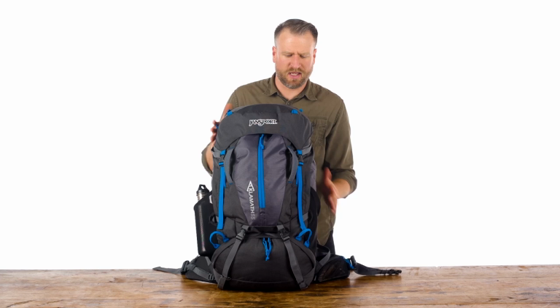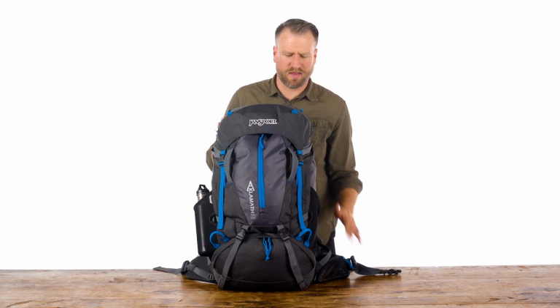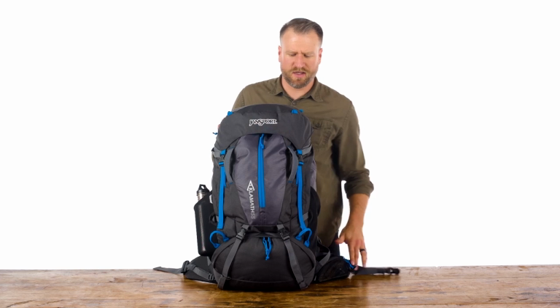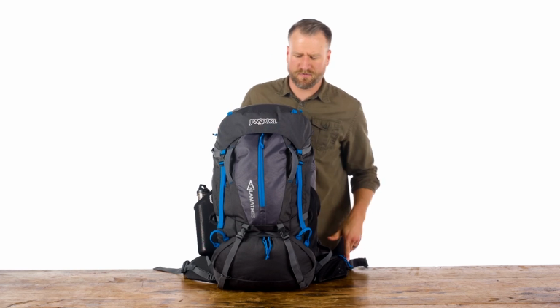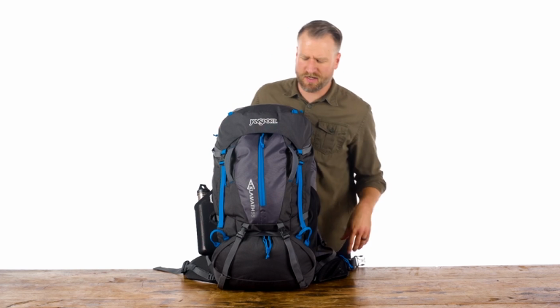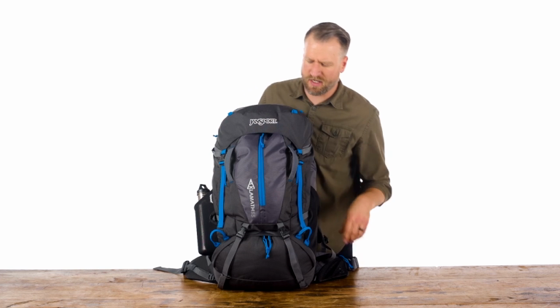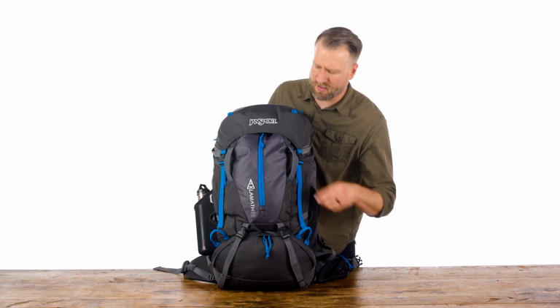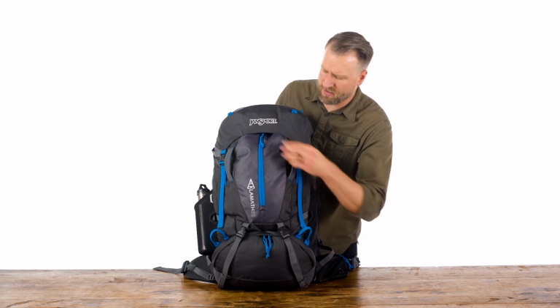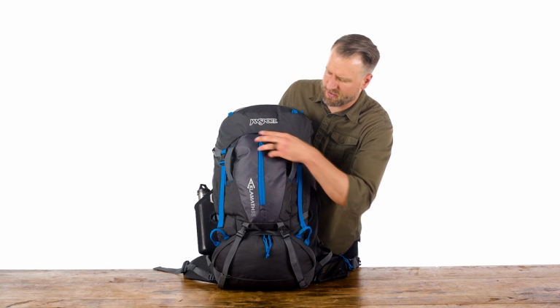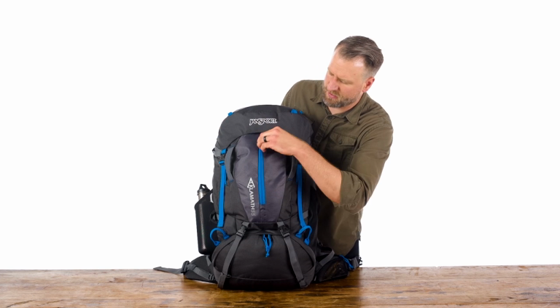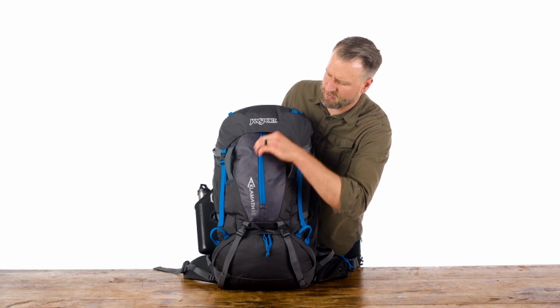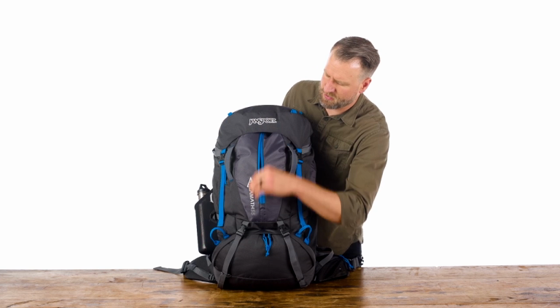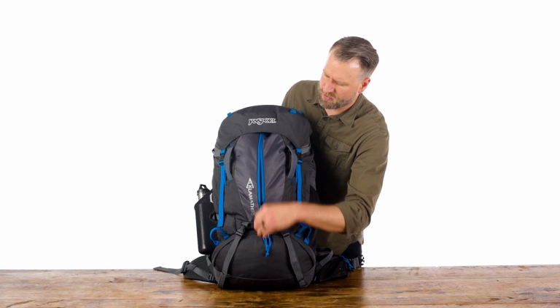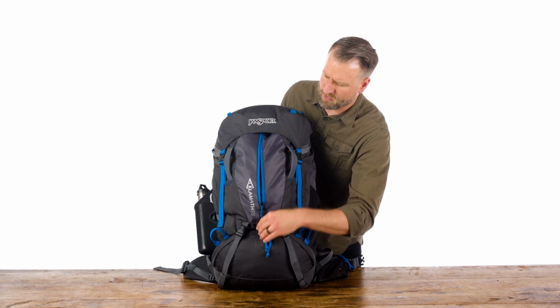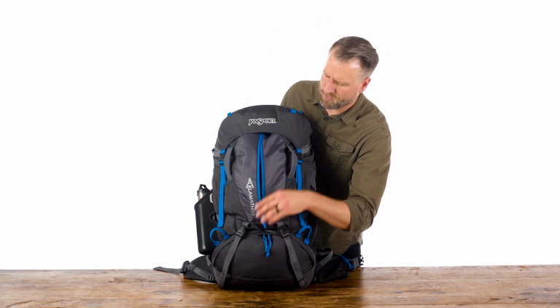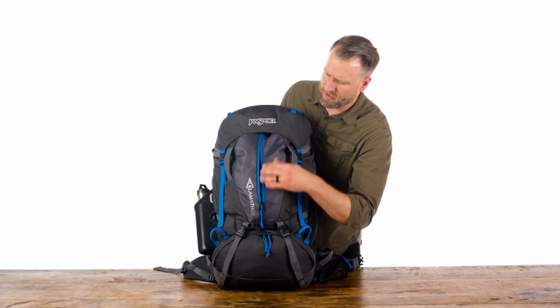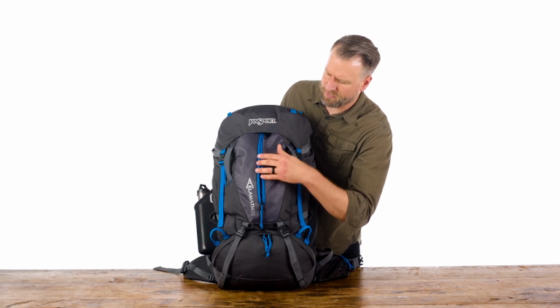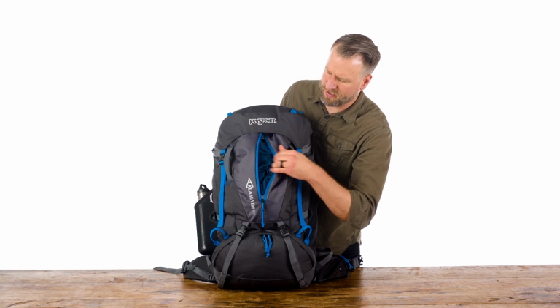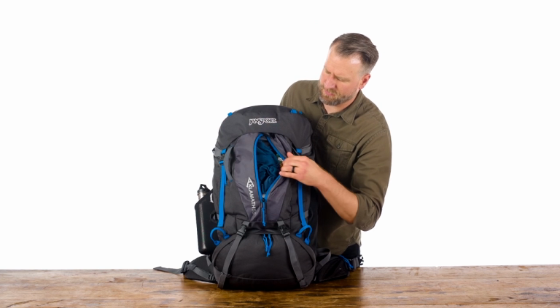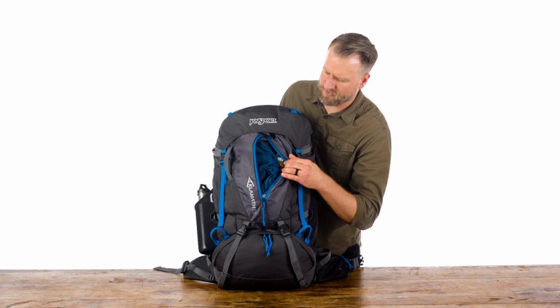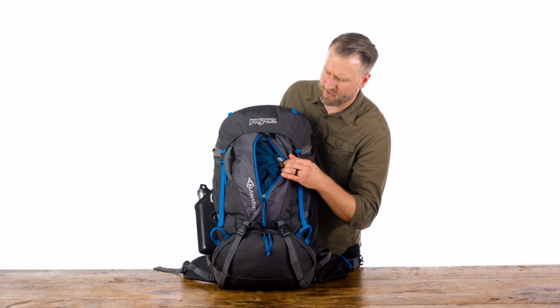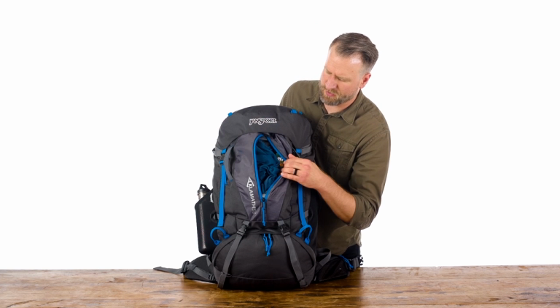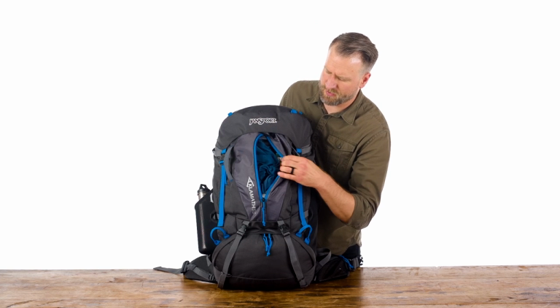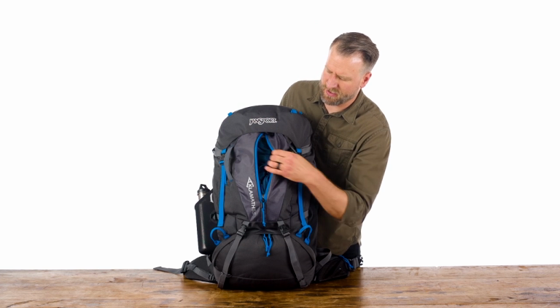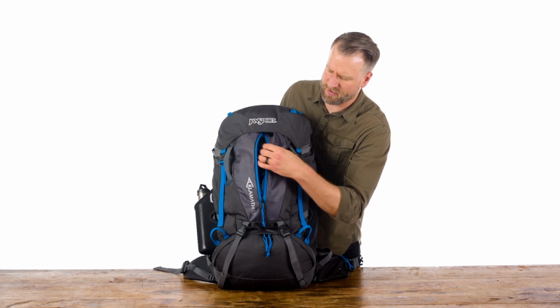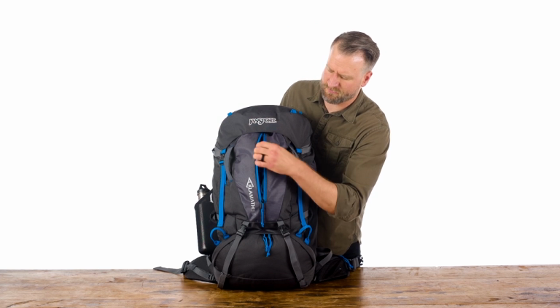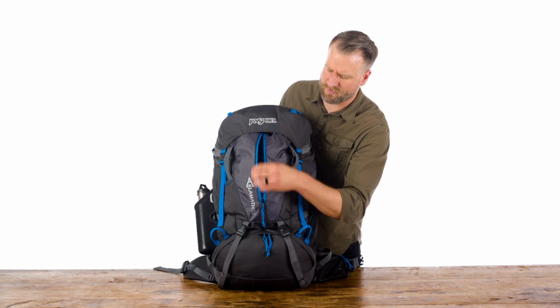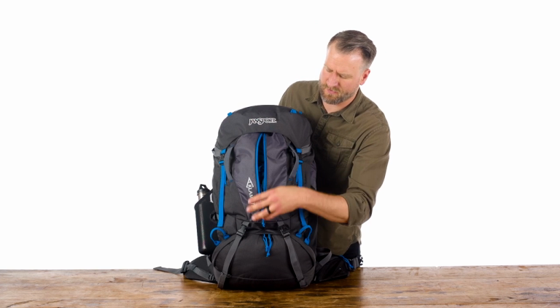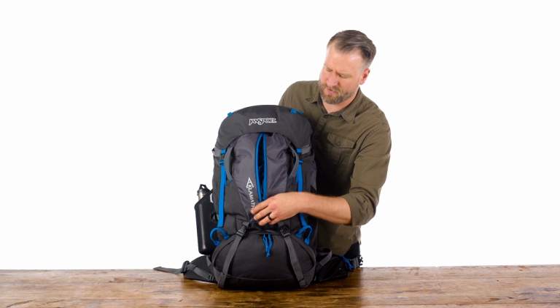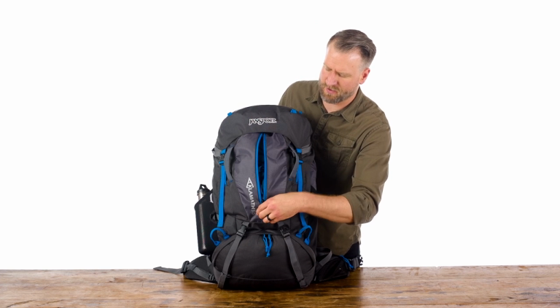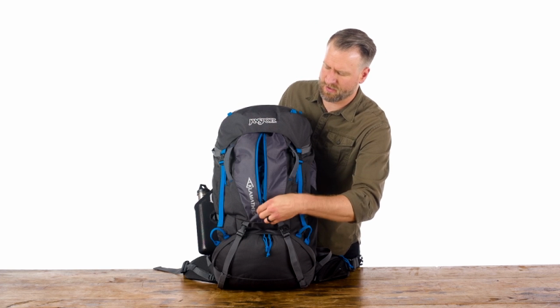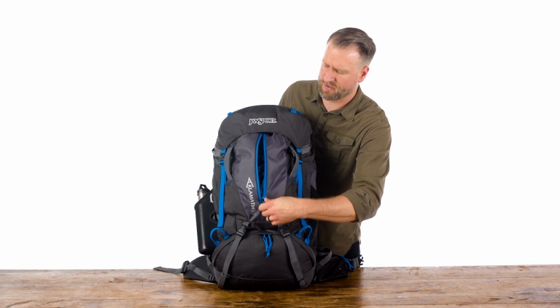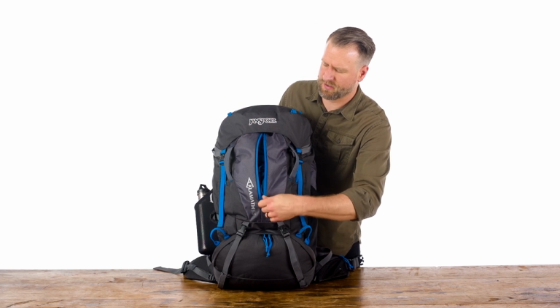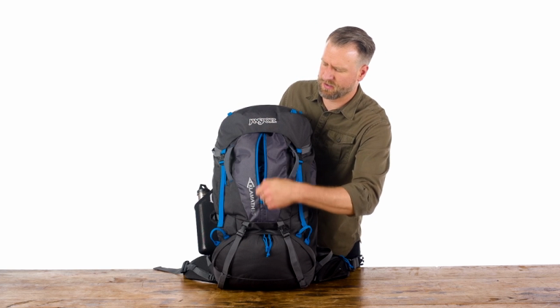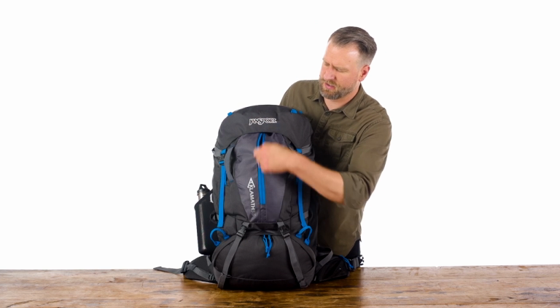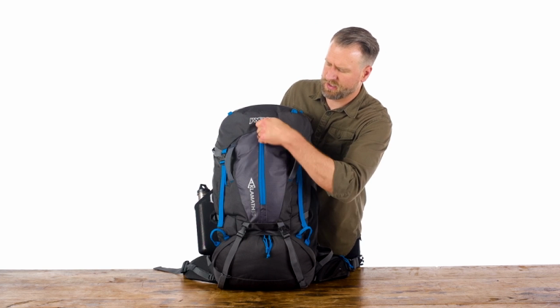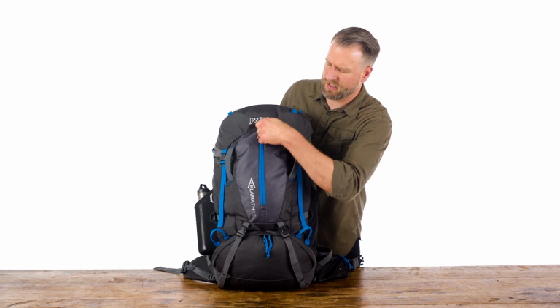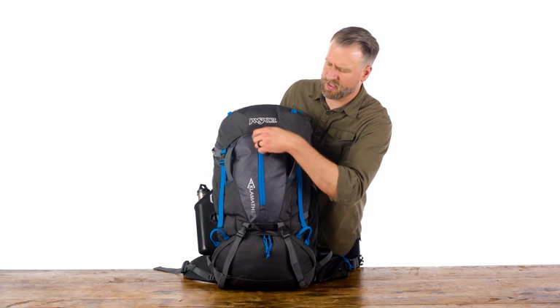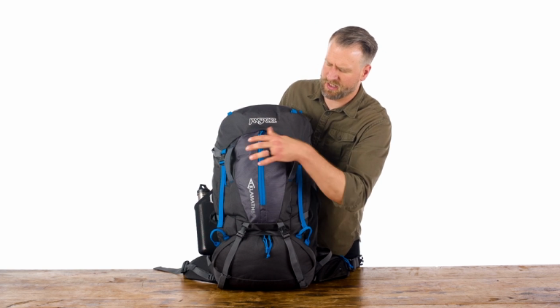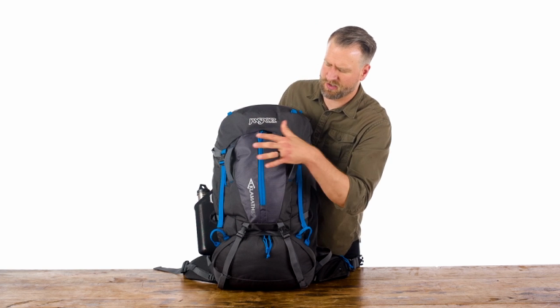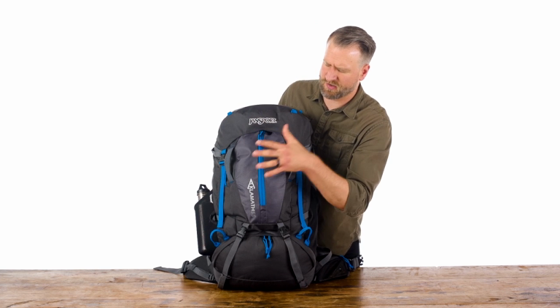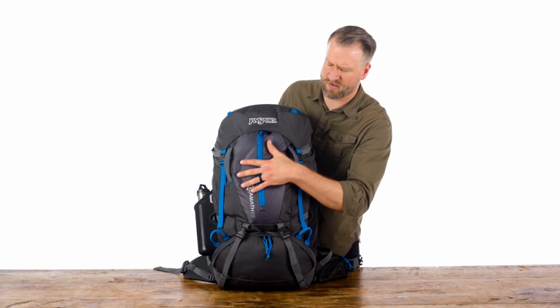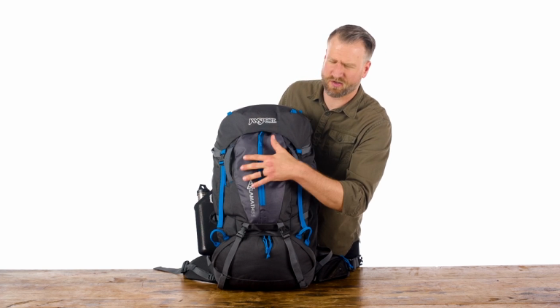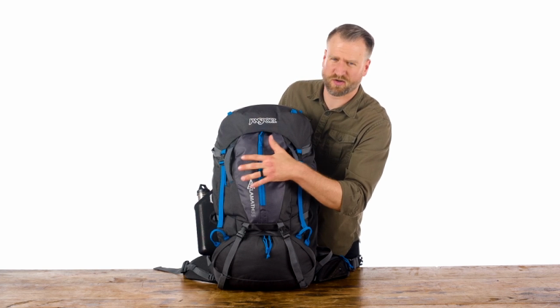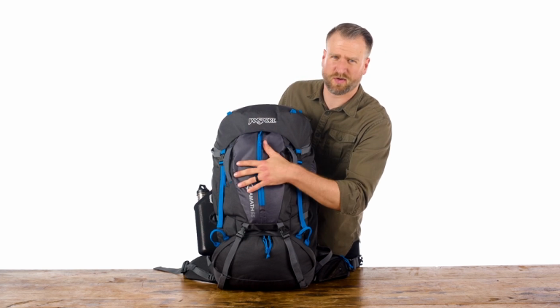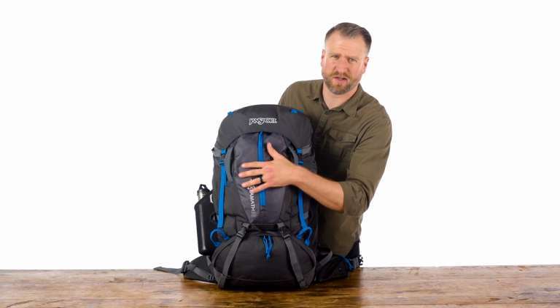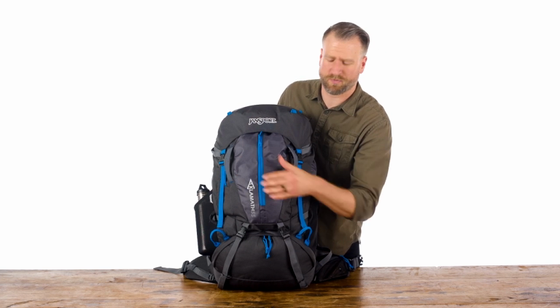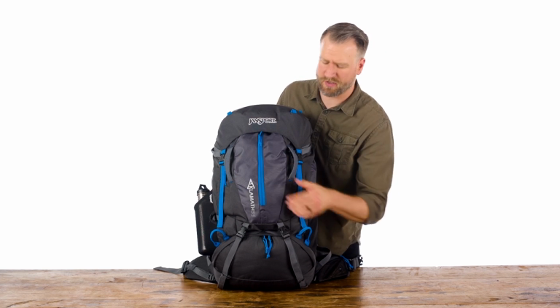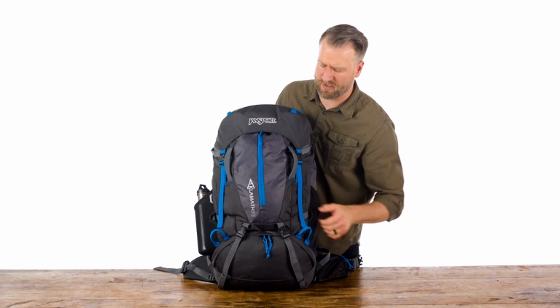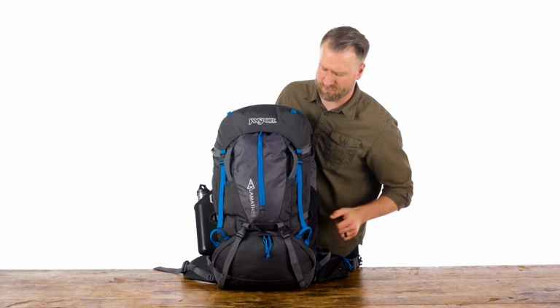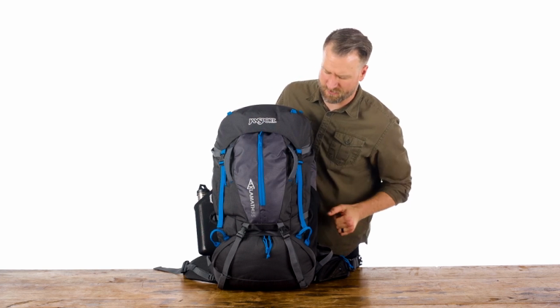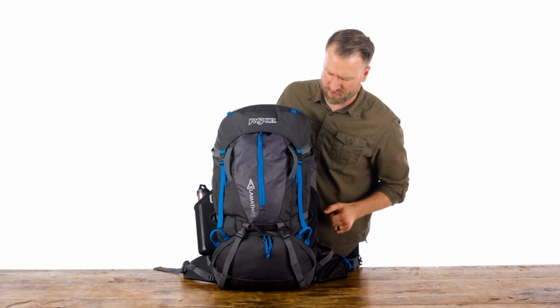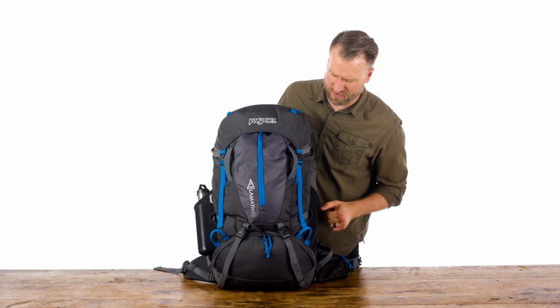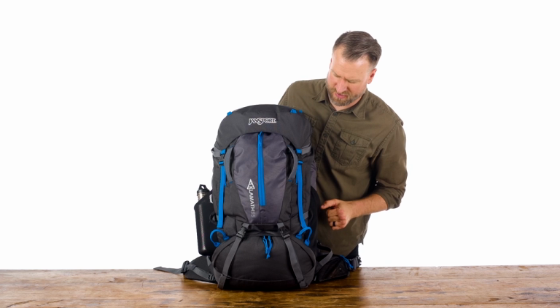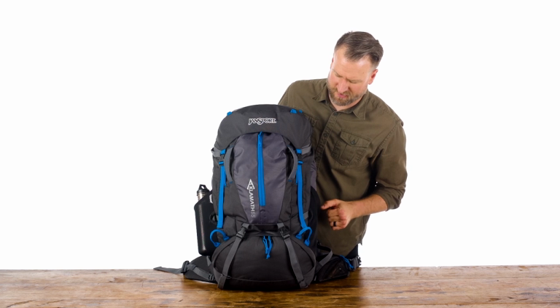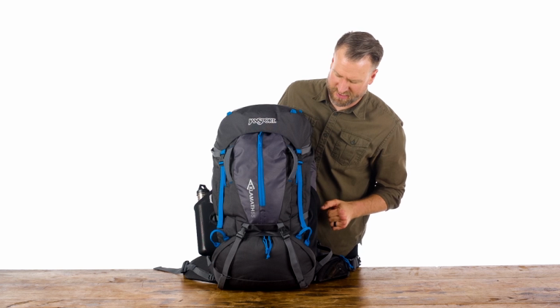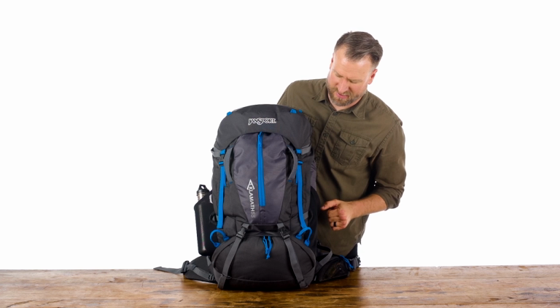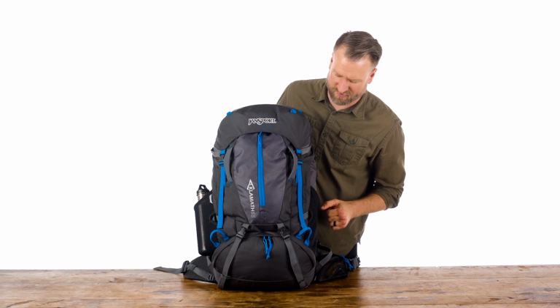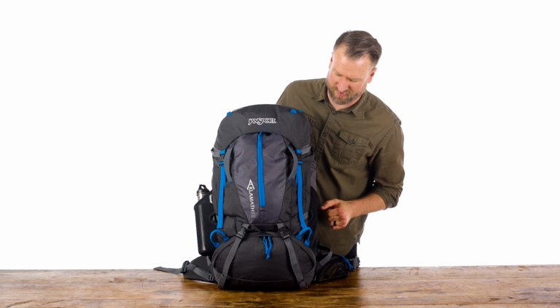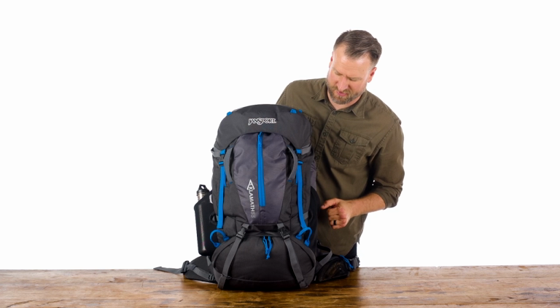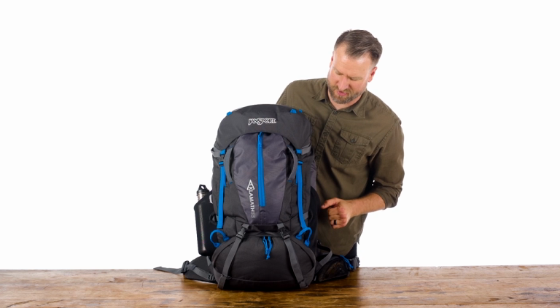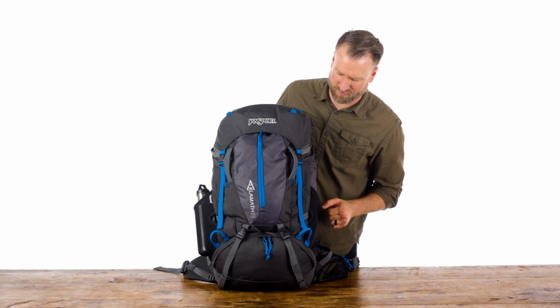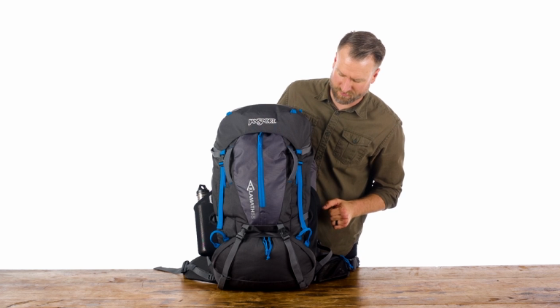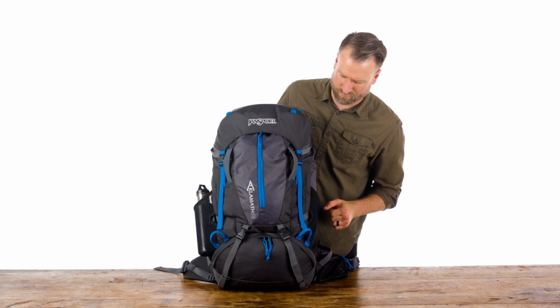And then you've got one main zipper right in the front there — just another great spot for easy access items.